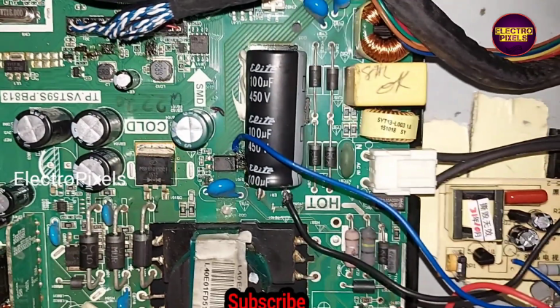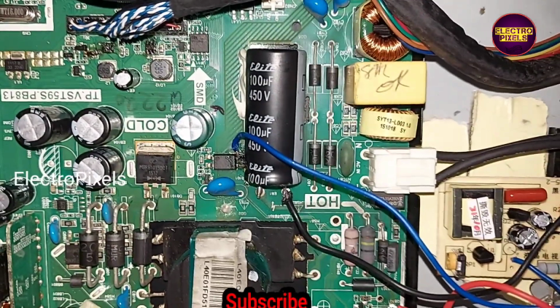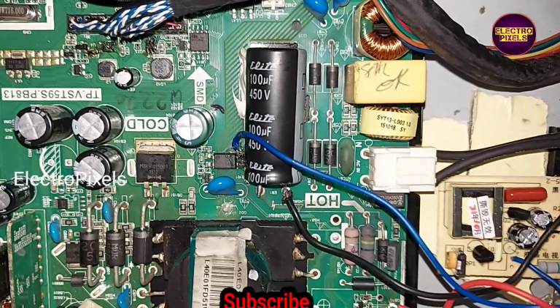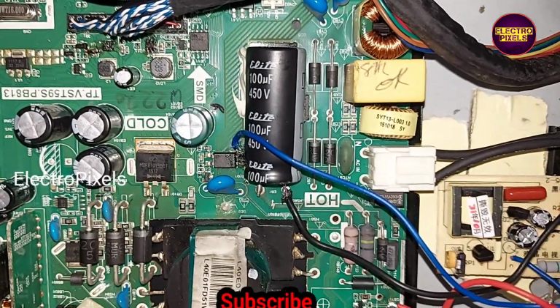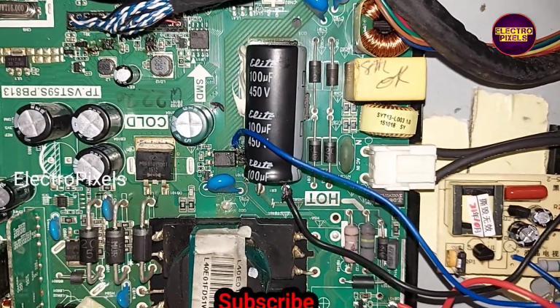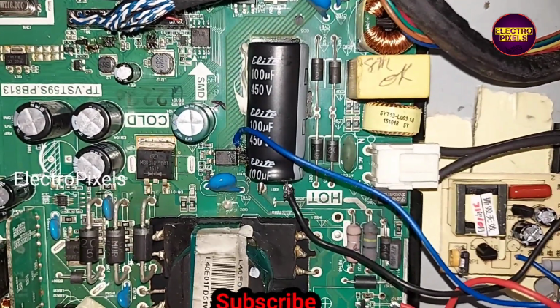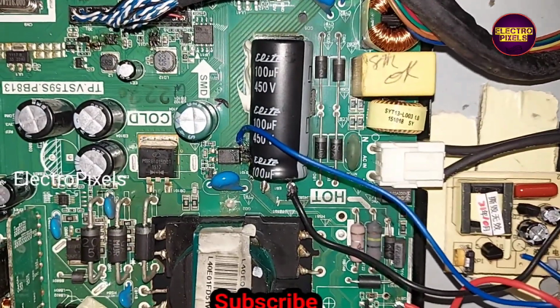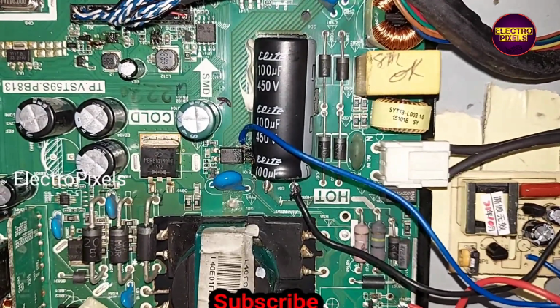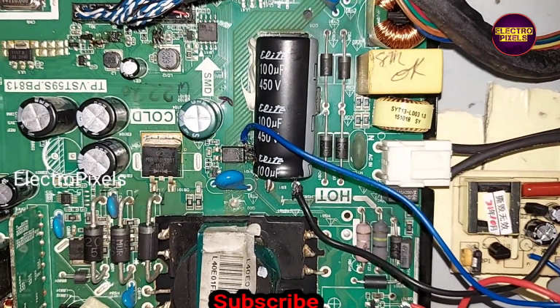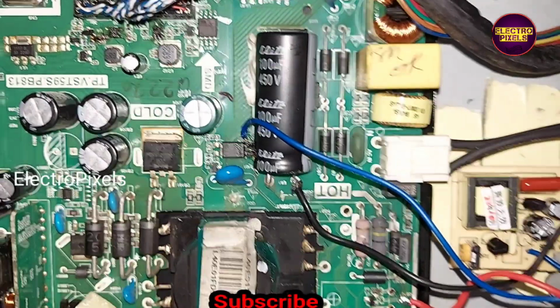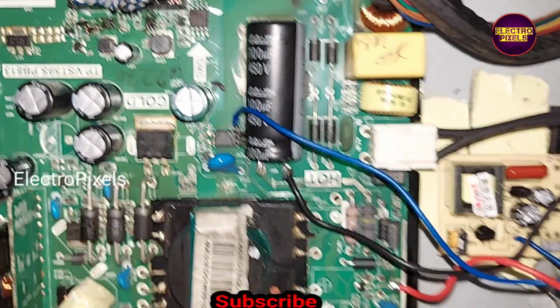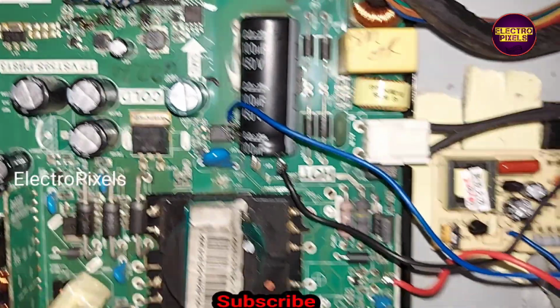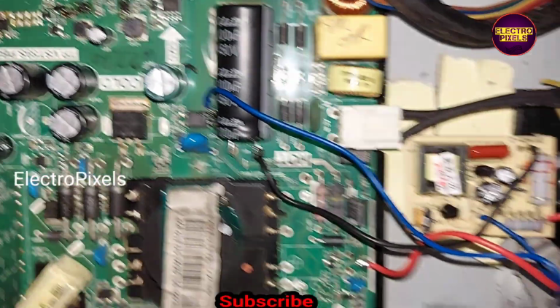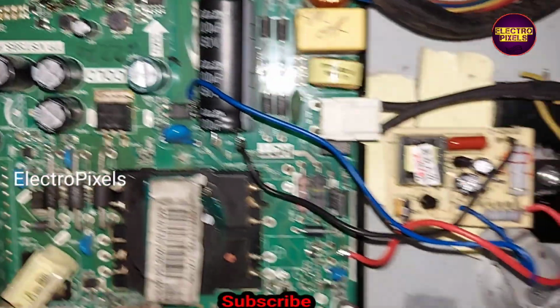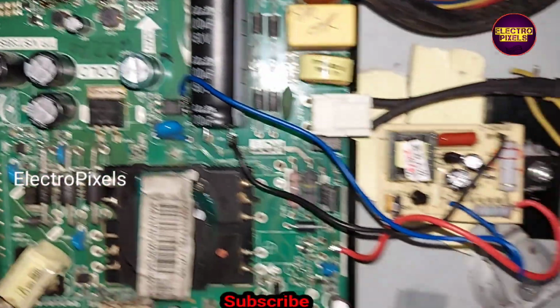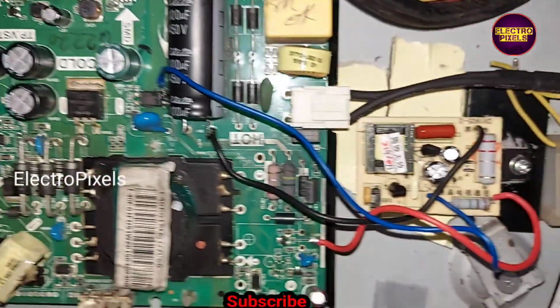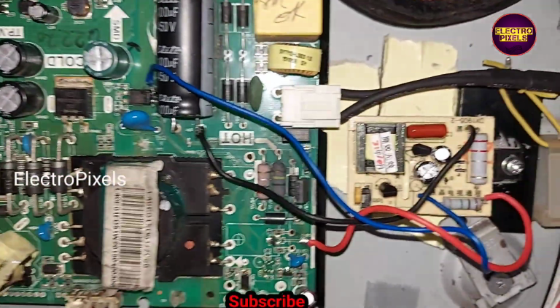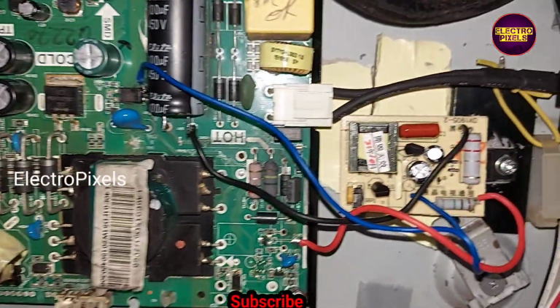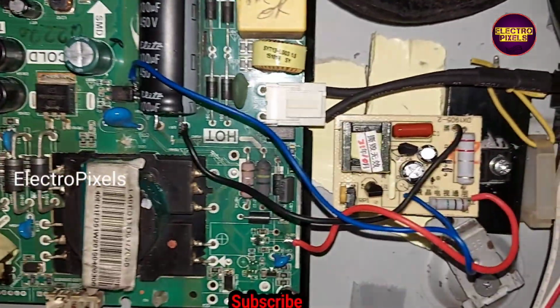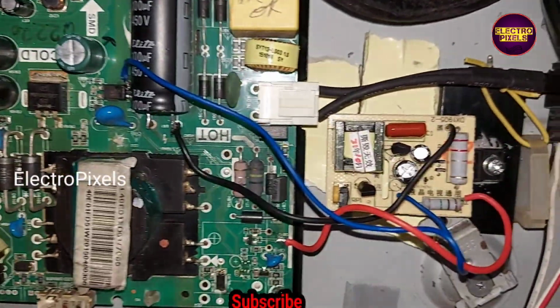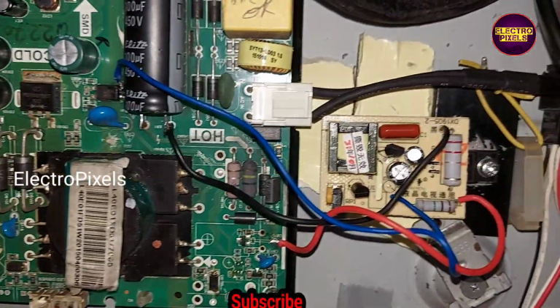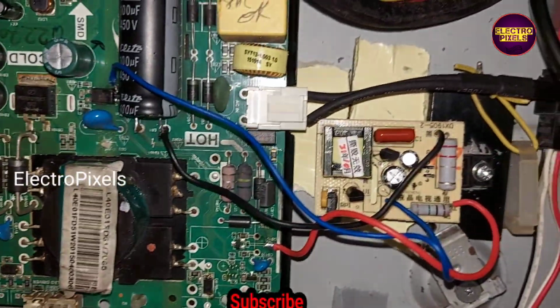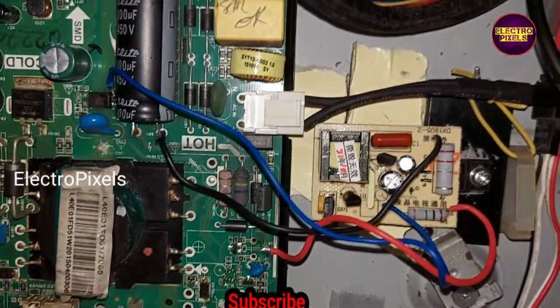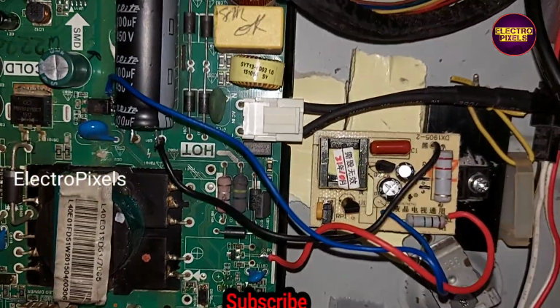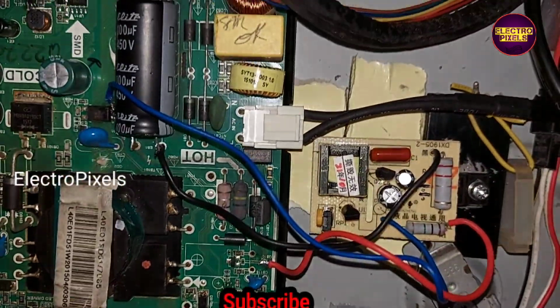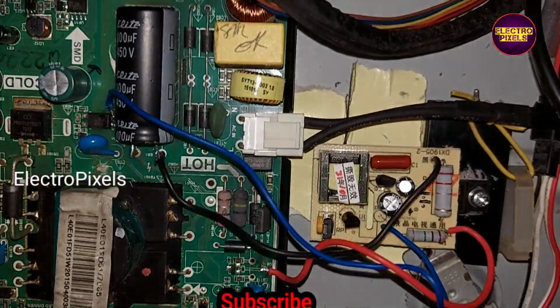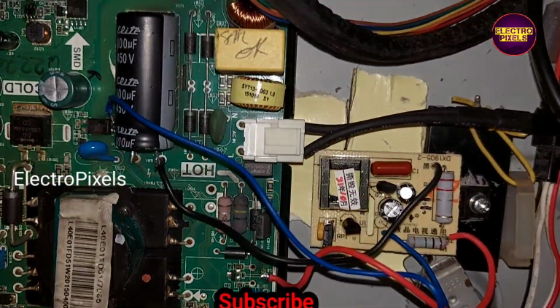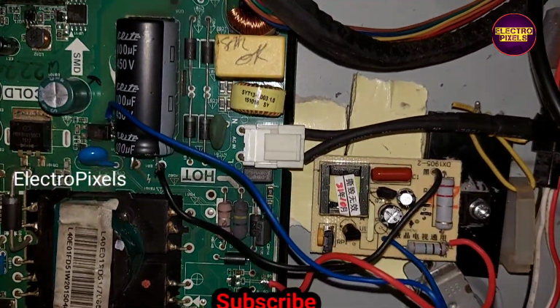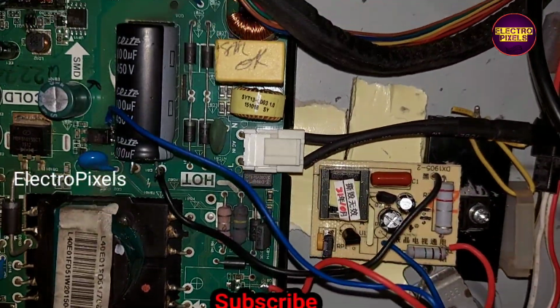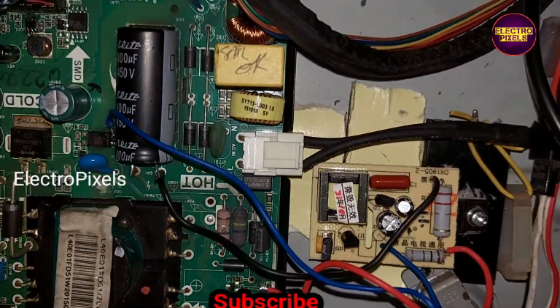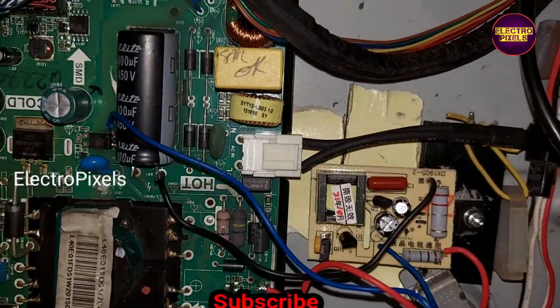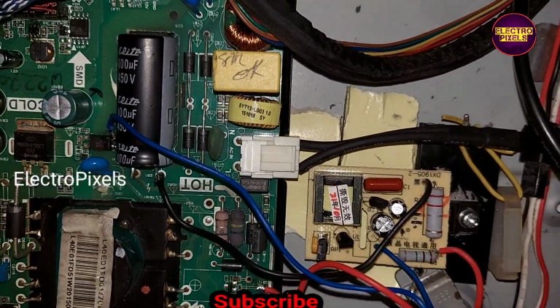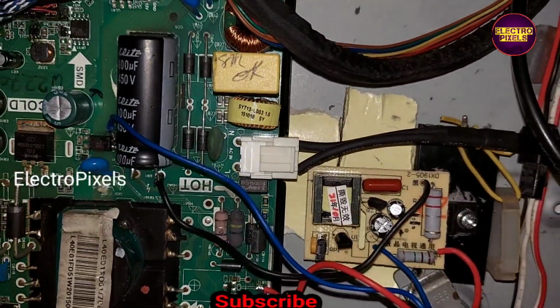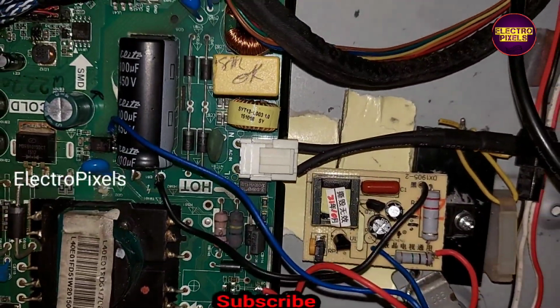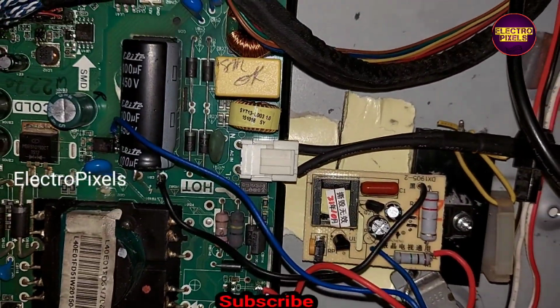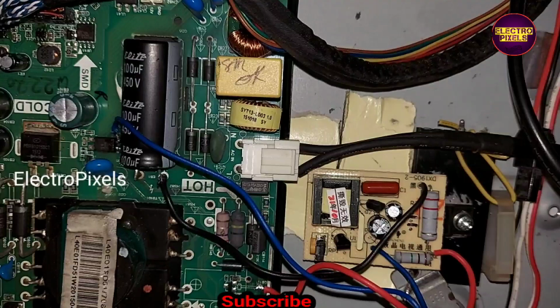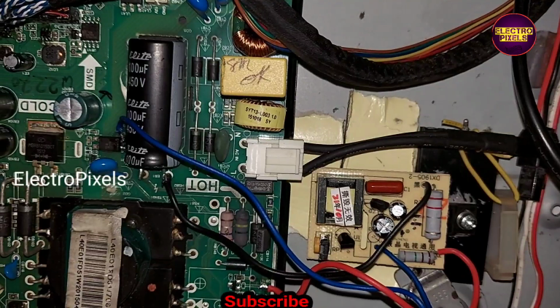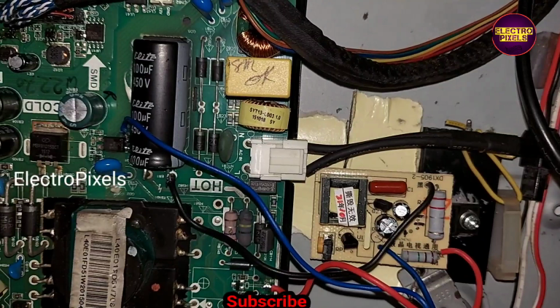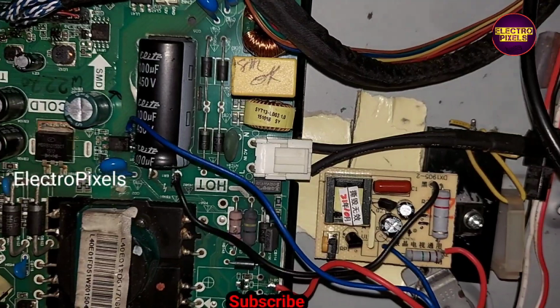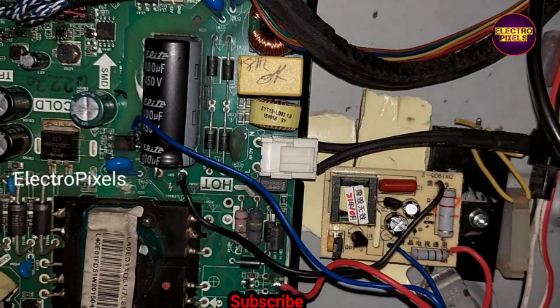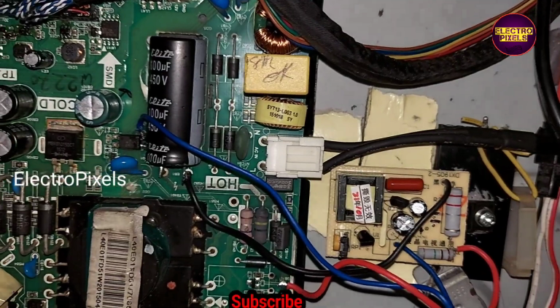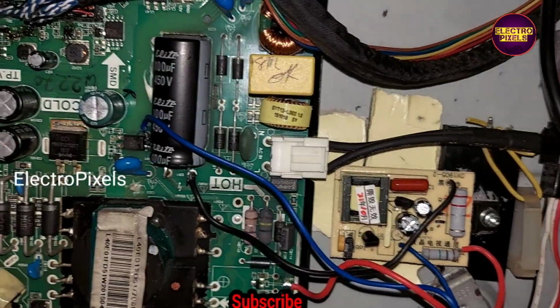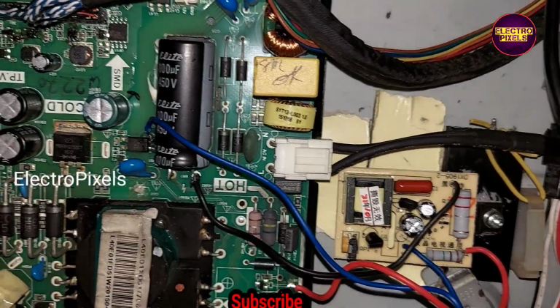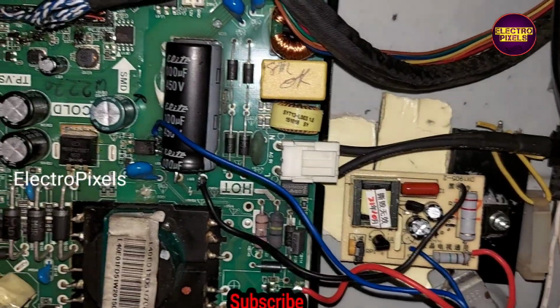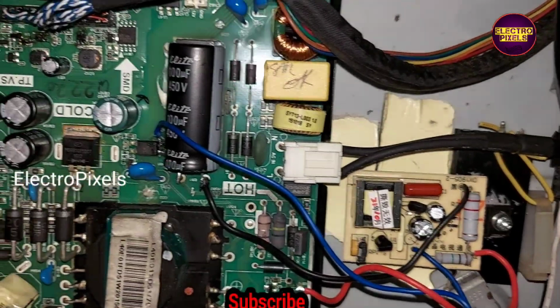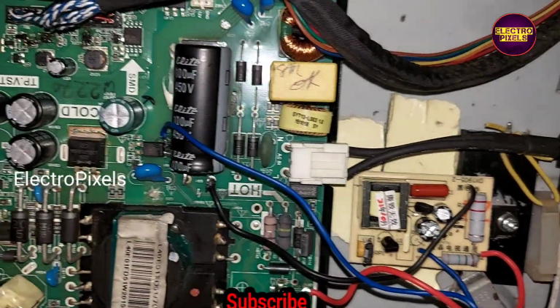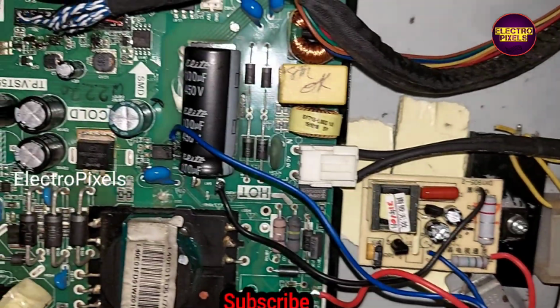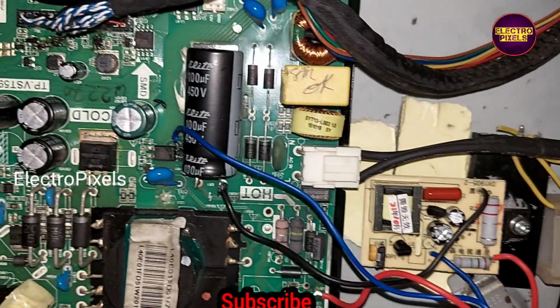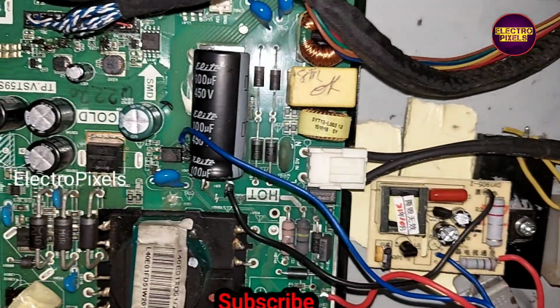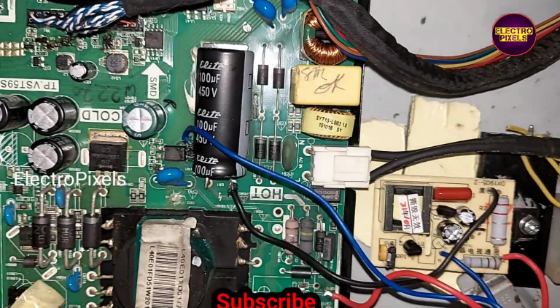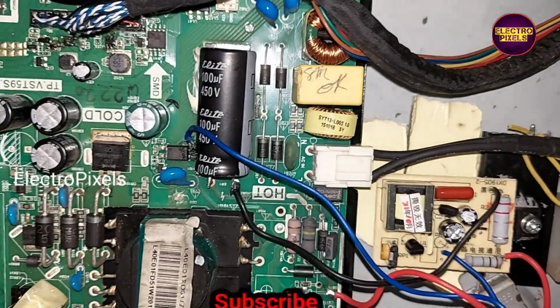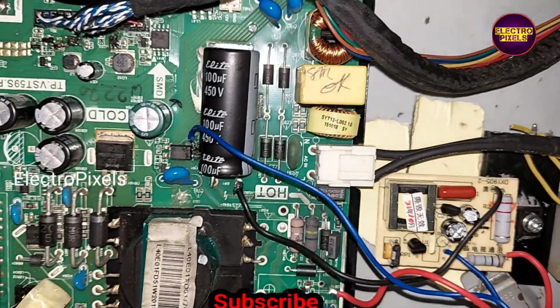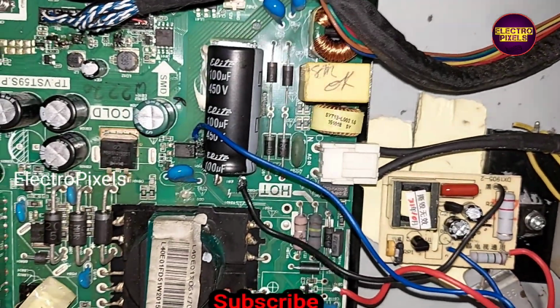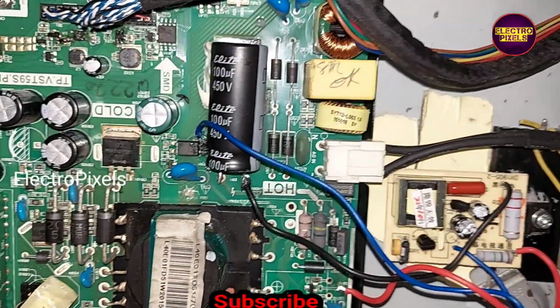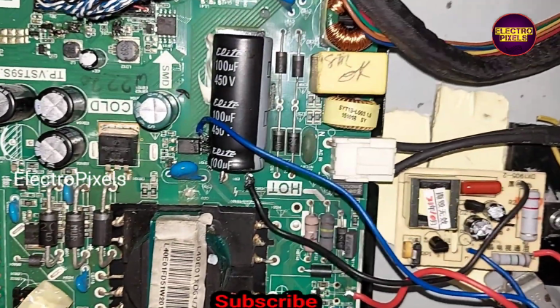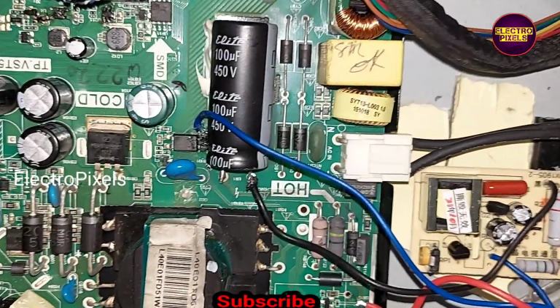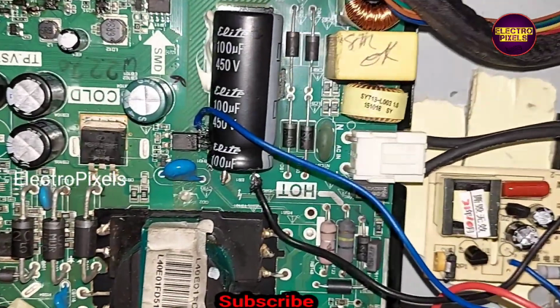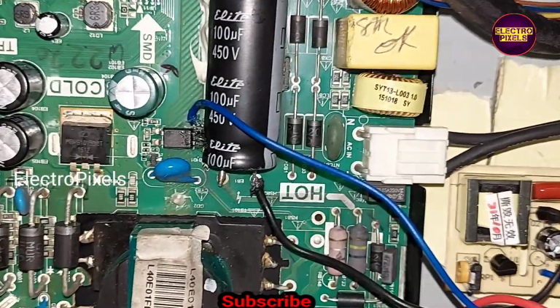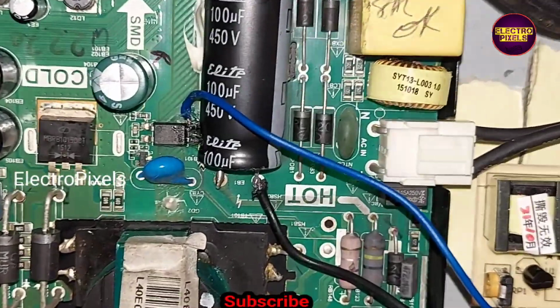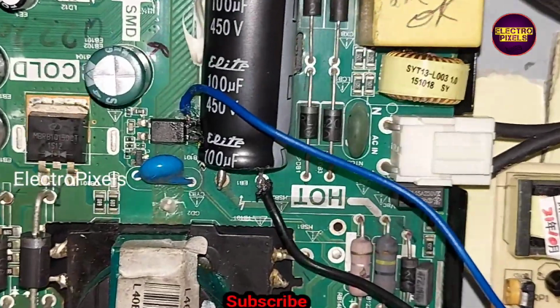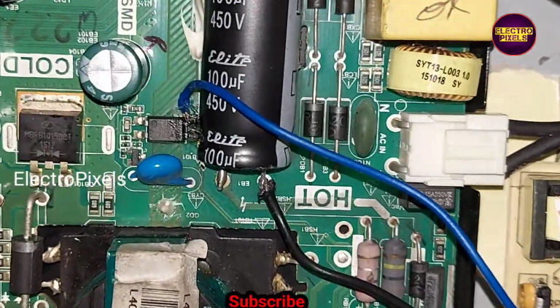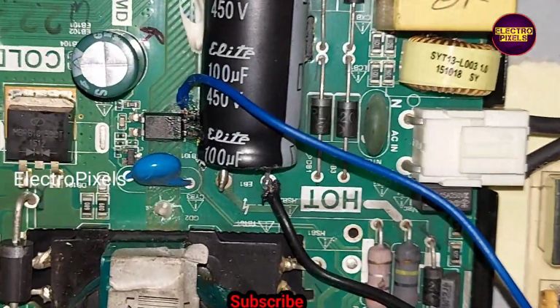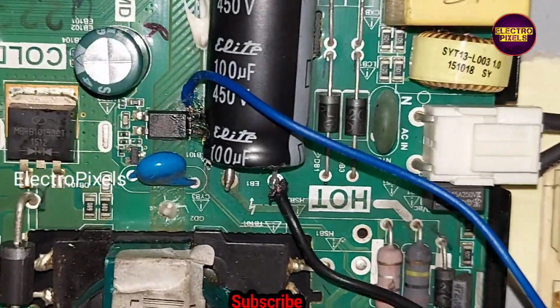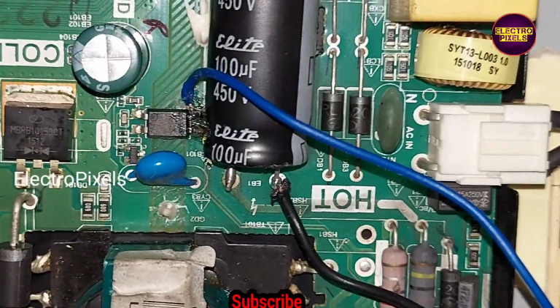After installing this module, the TV is working properly. The voltage will regulate automatically according to the module and the motherboard — there is no need to adjust the trimmer for setting the voltage.